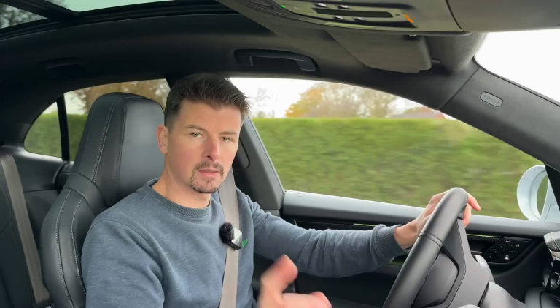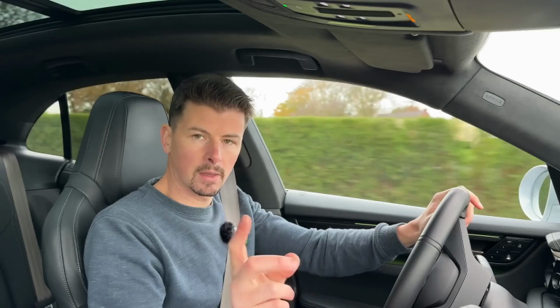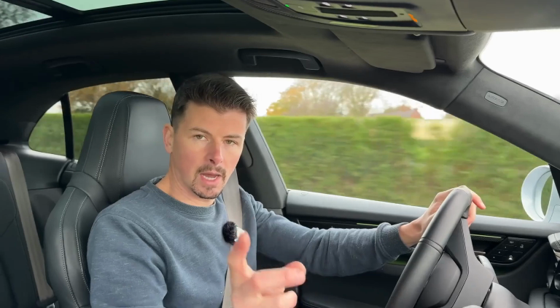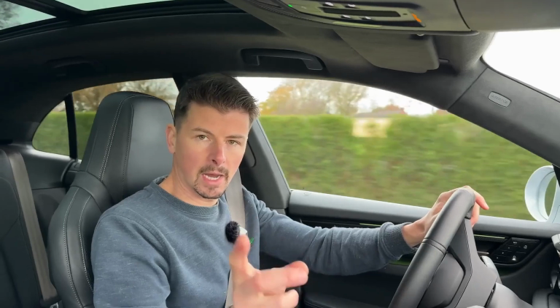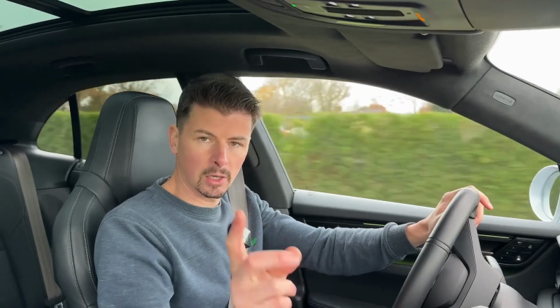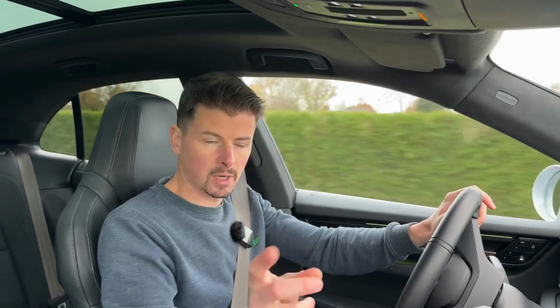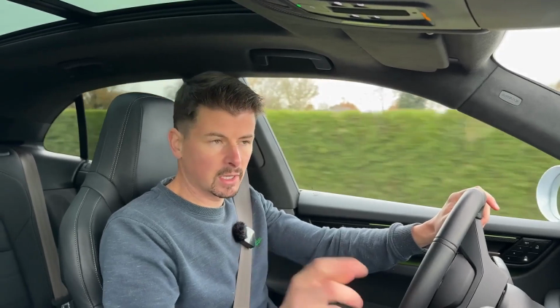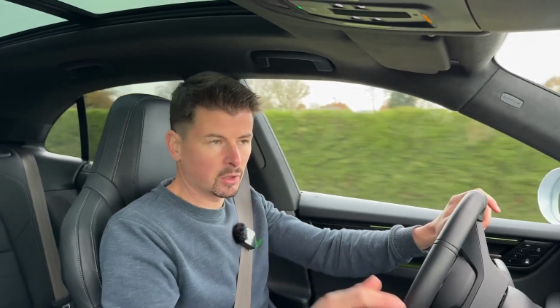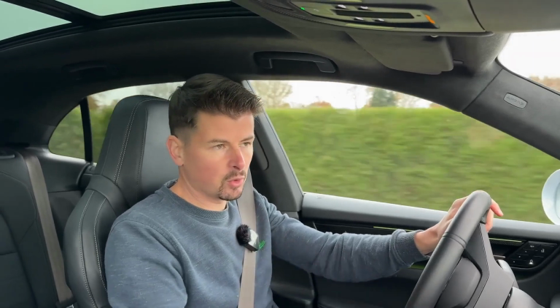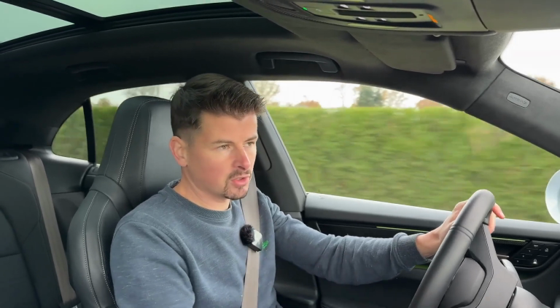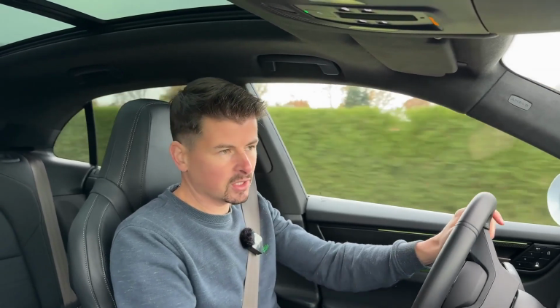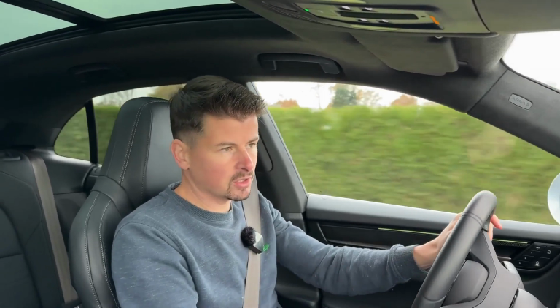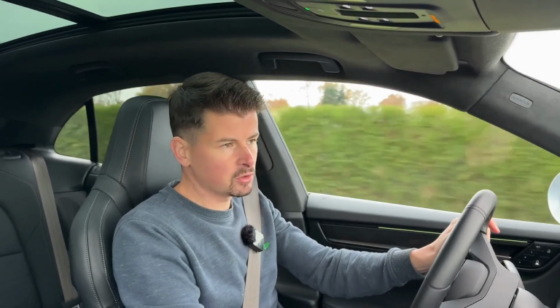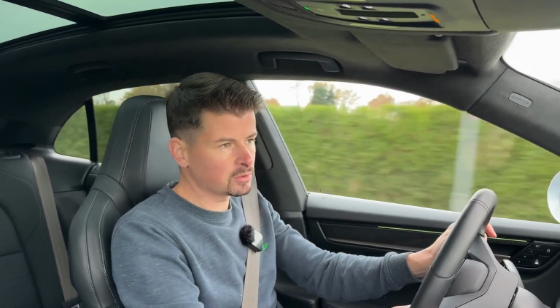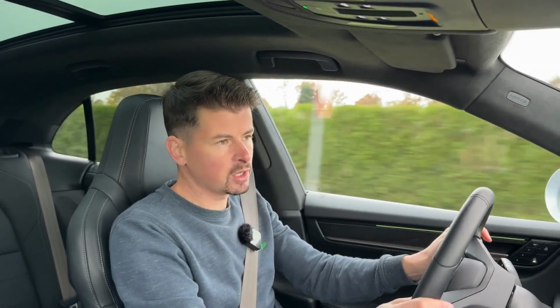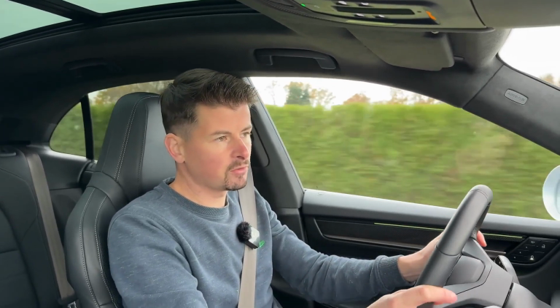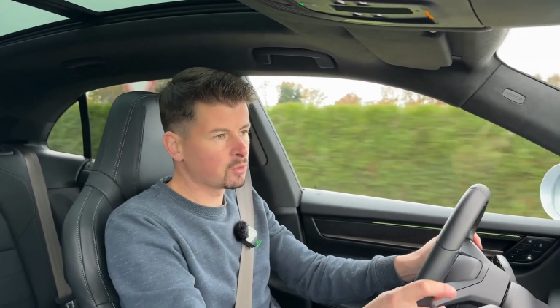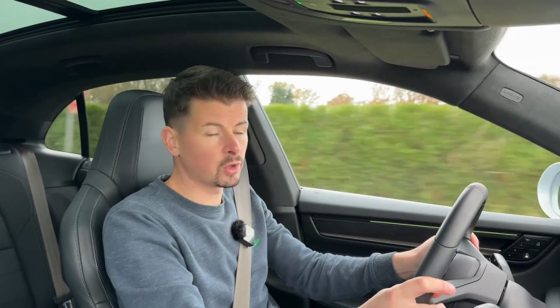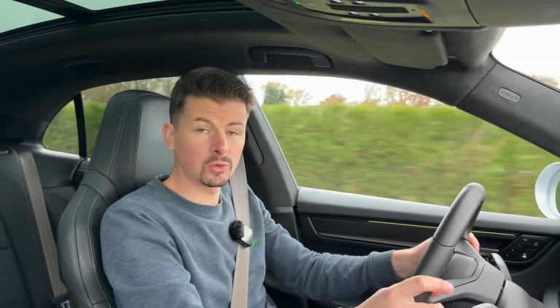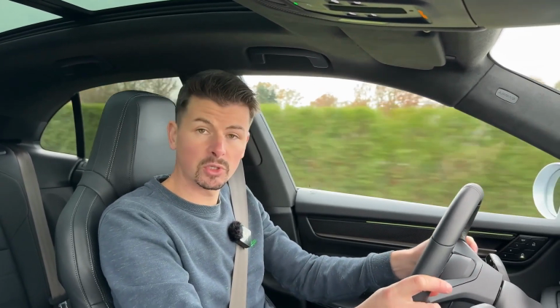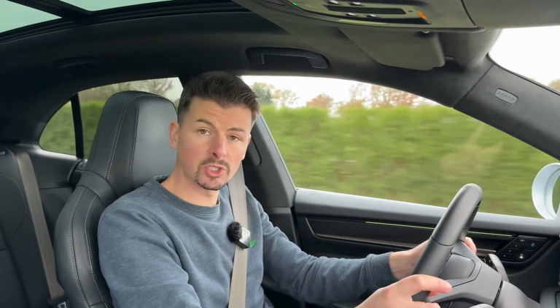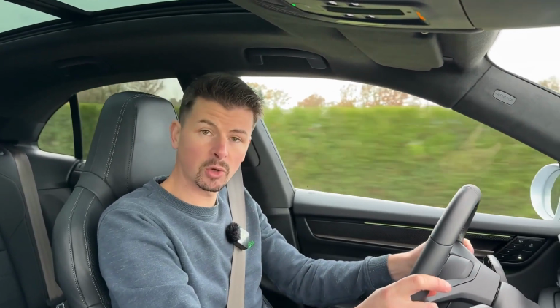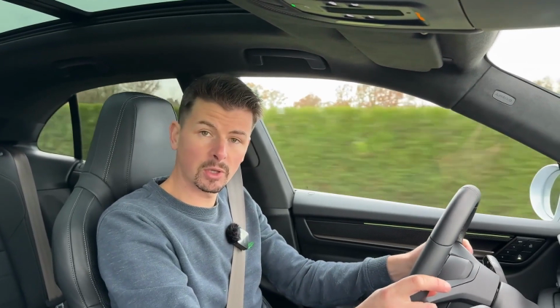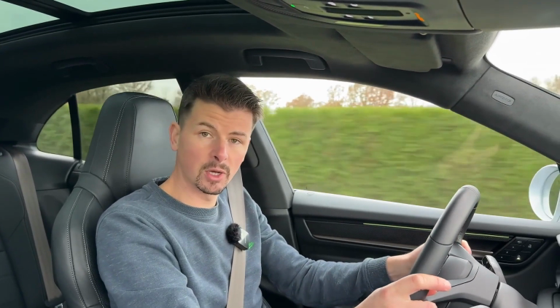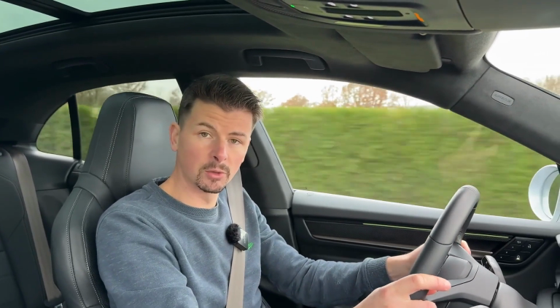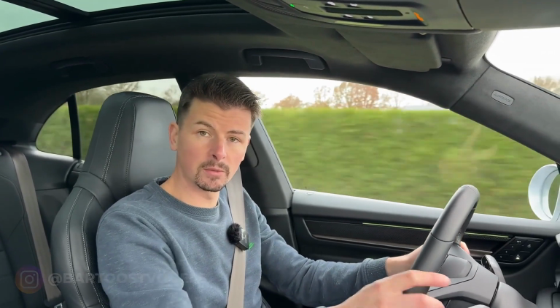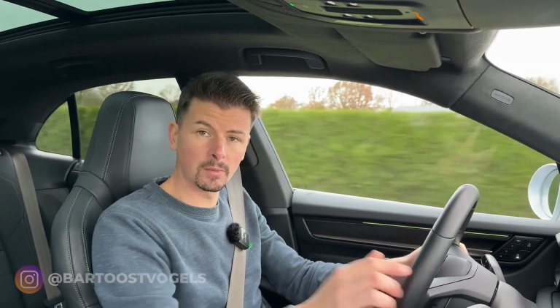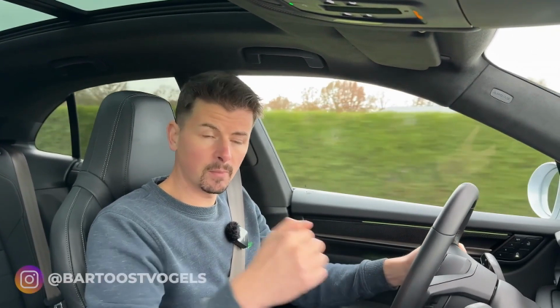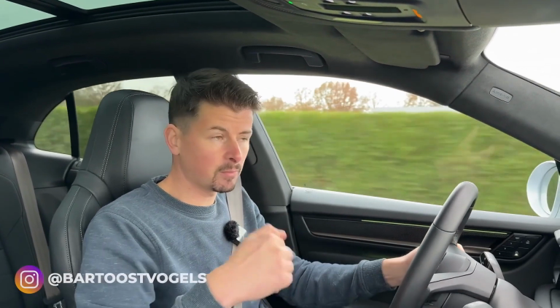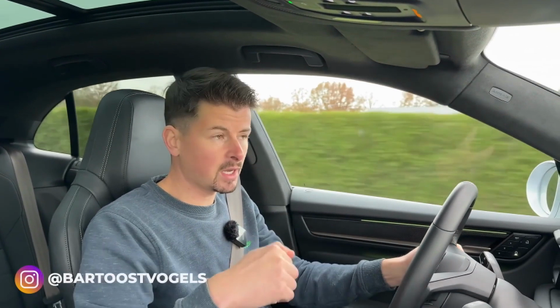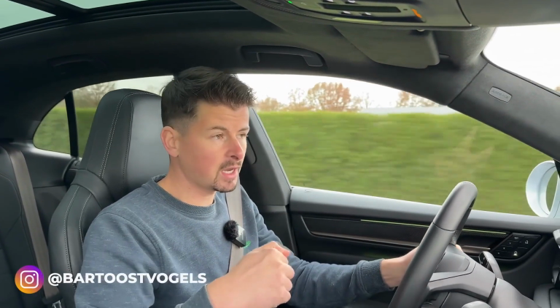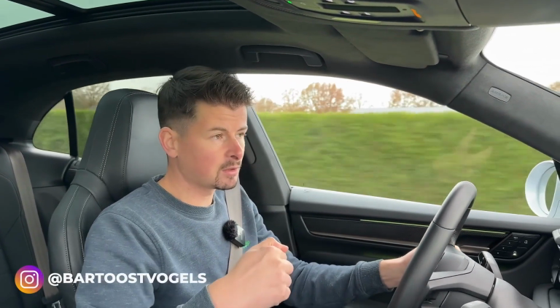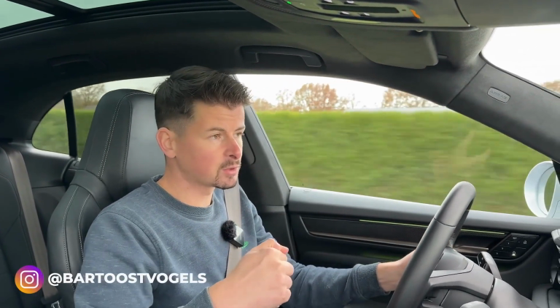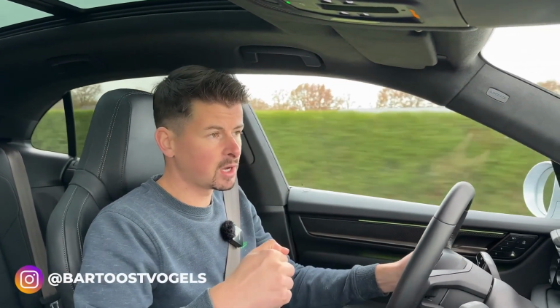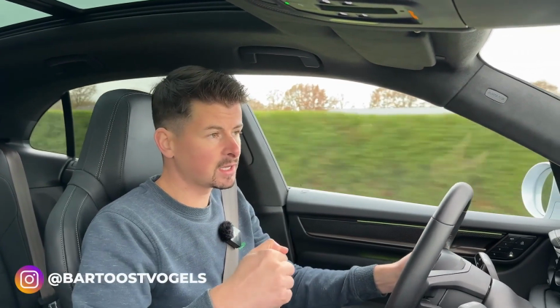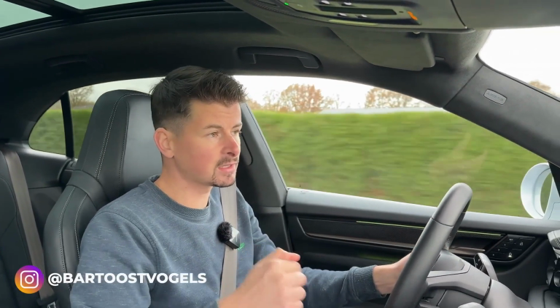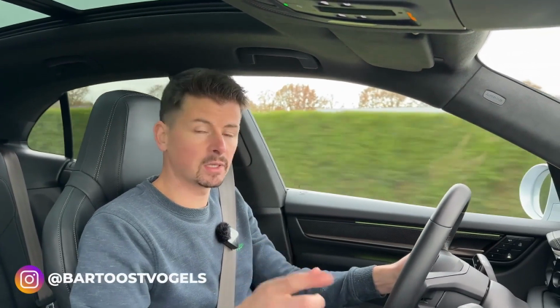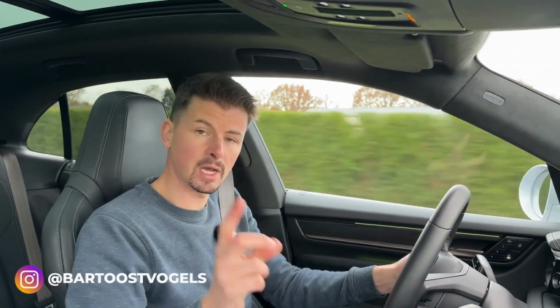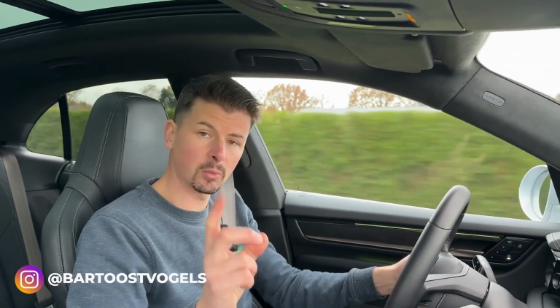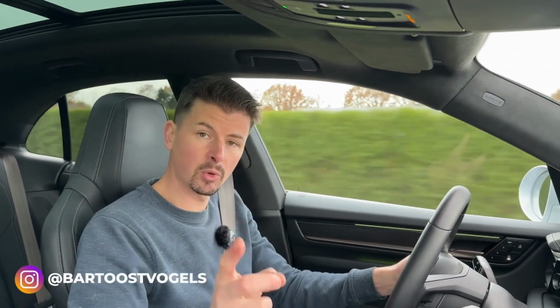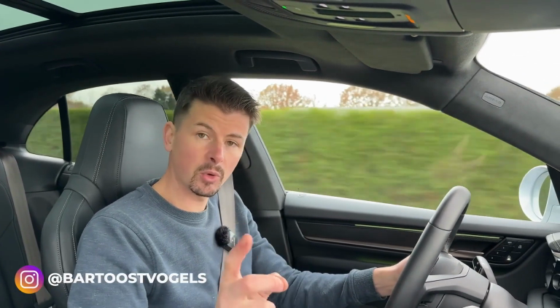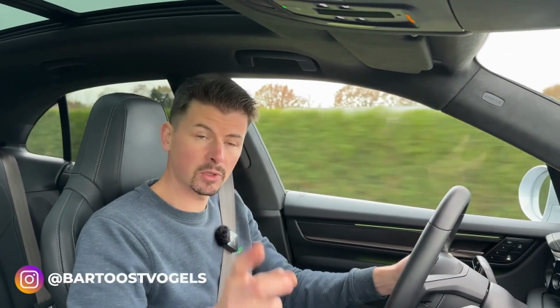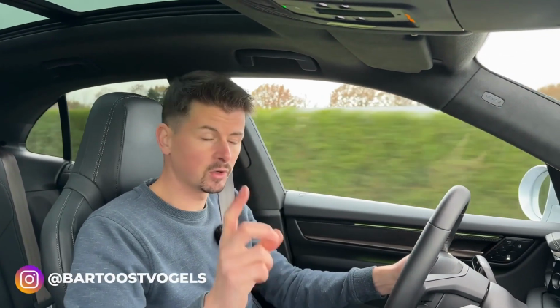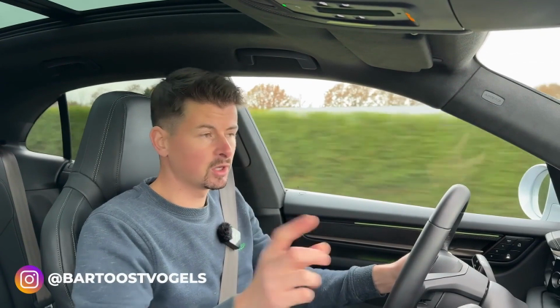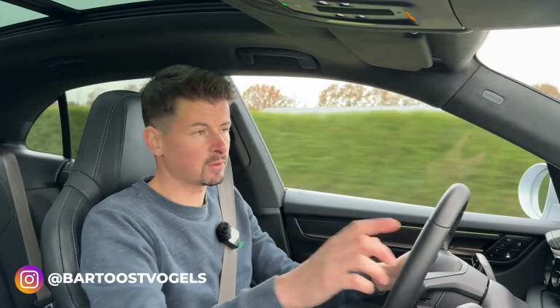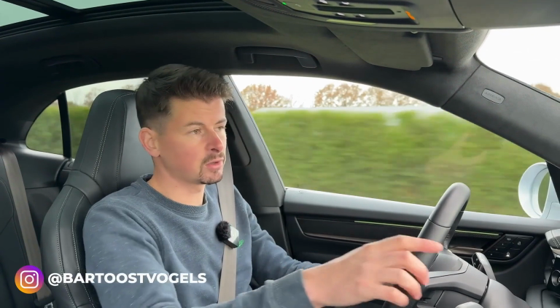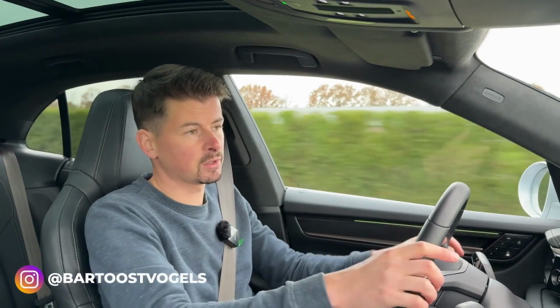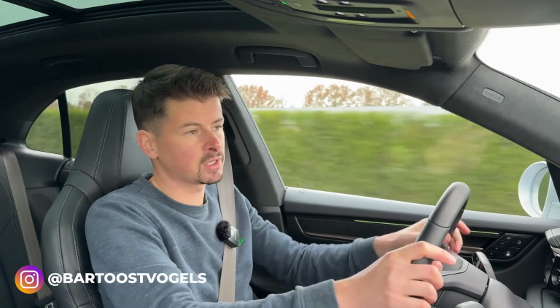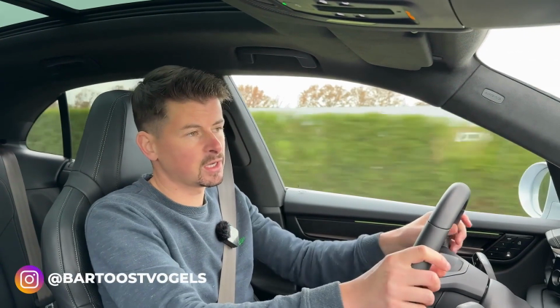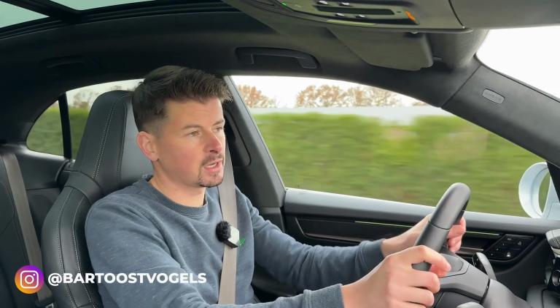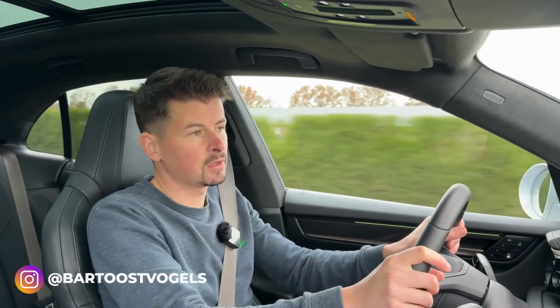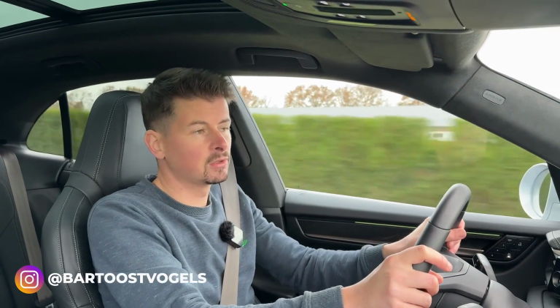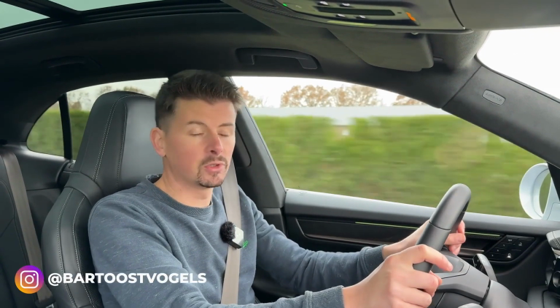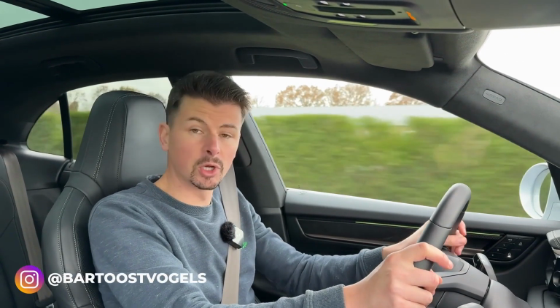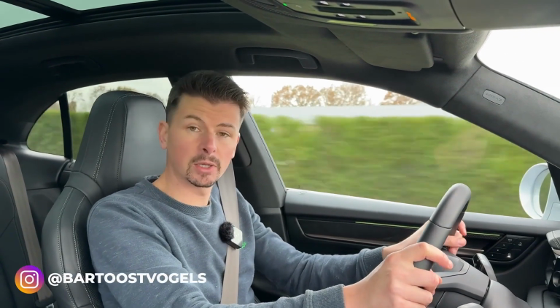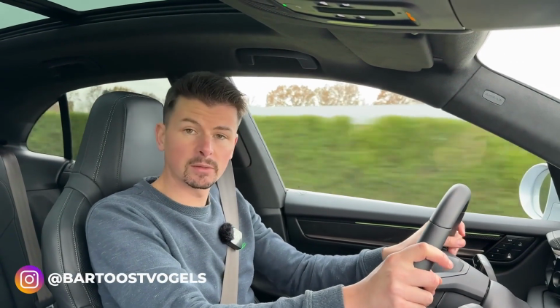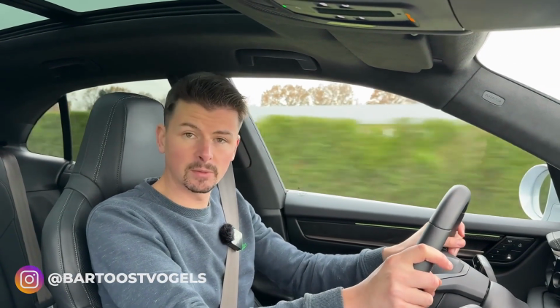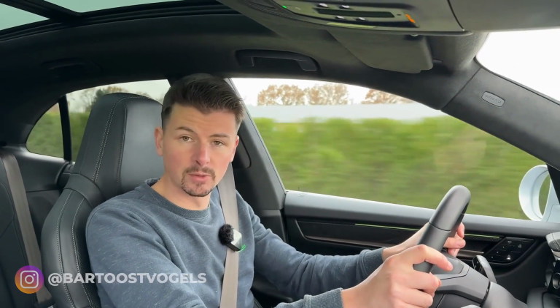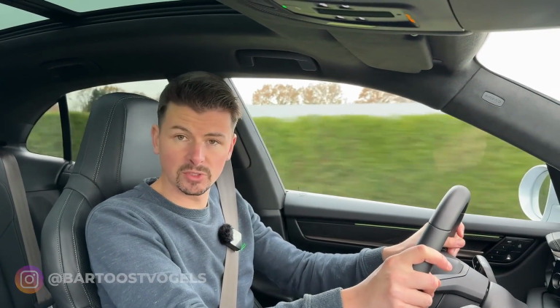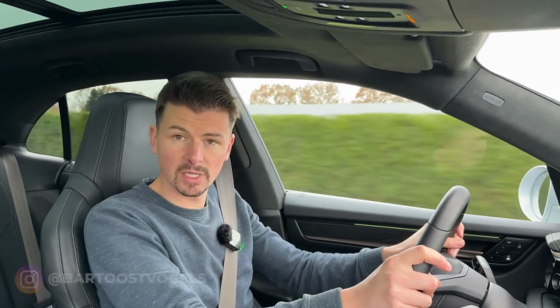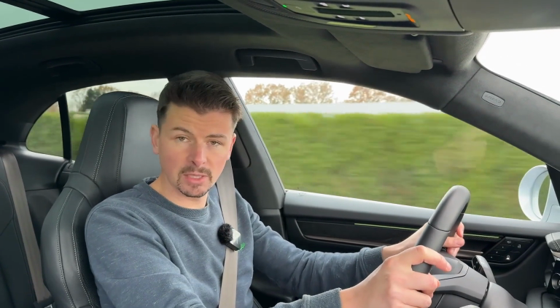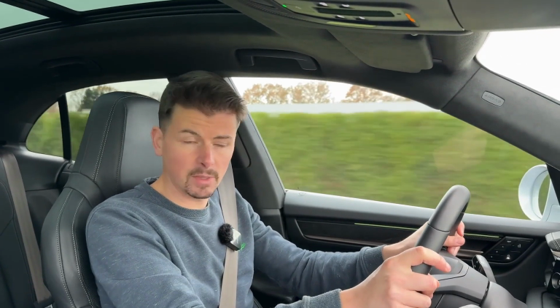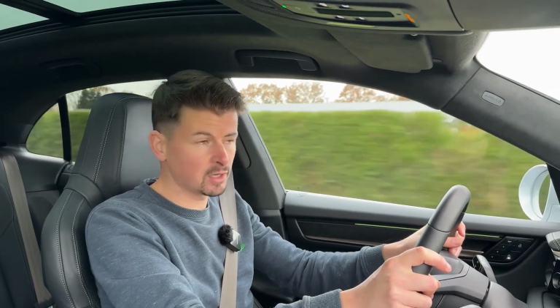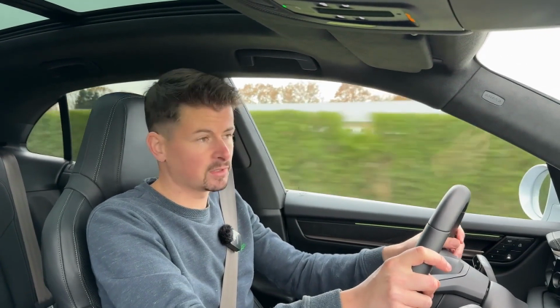Hey, great that you're watching a new video from Autoregay.nel. My name is Bart, and today we're going to talk about solid state batteries.